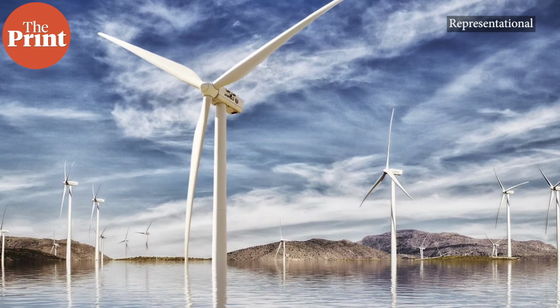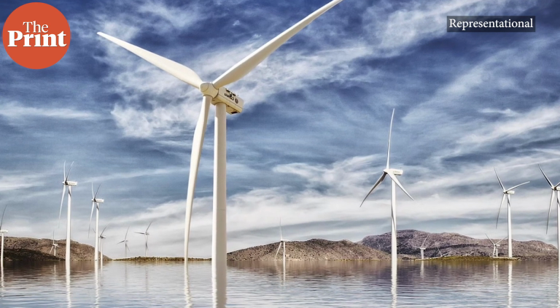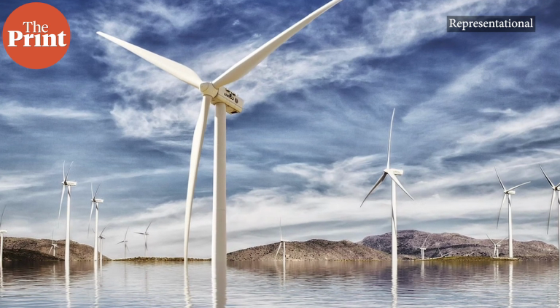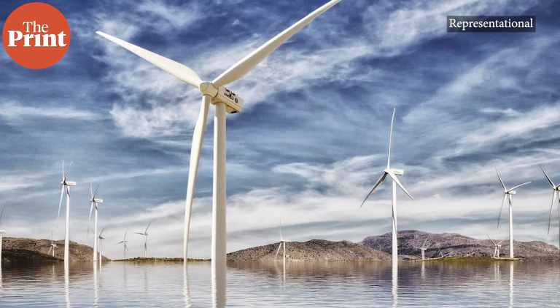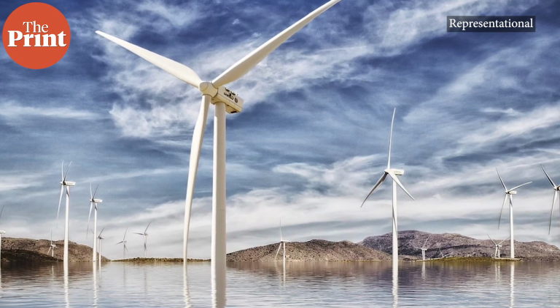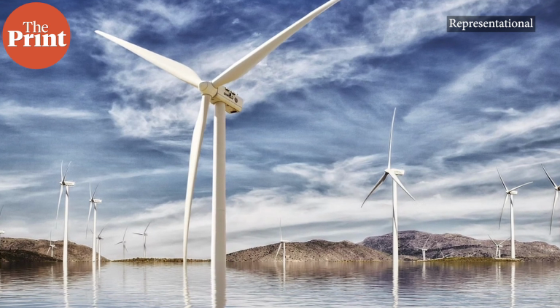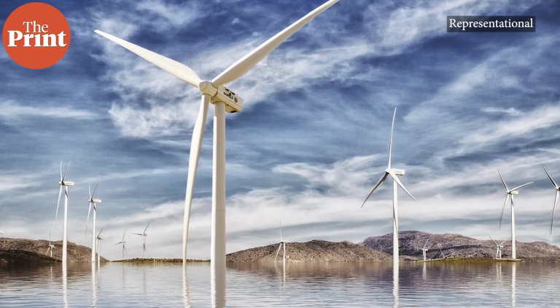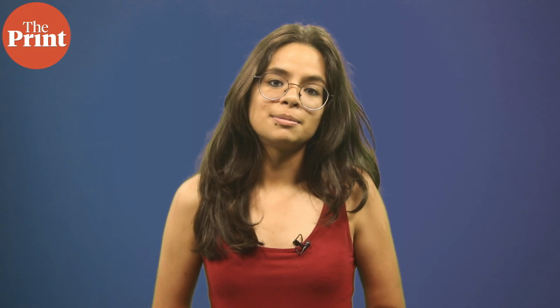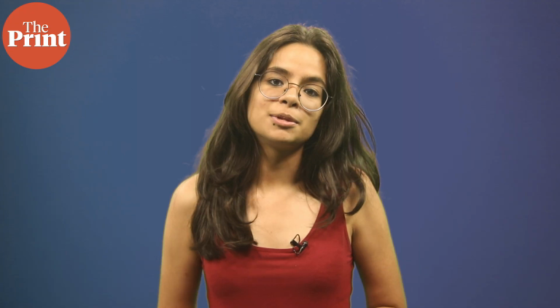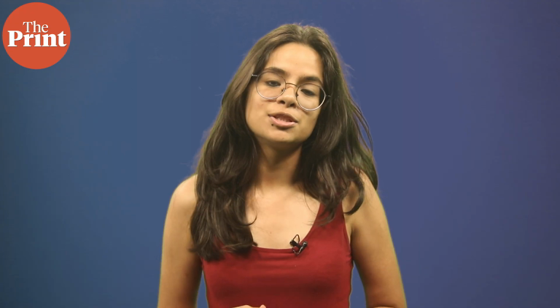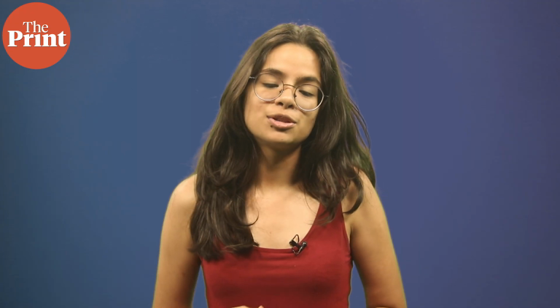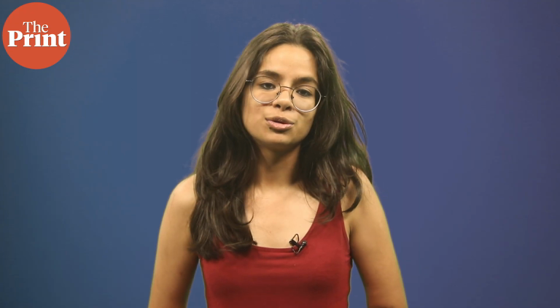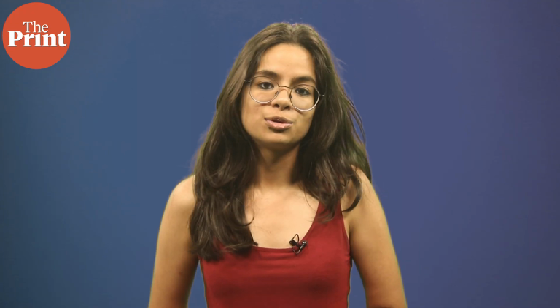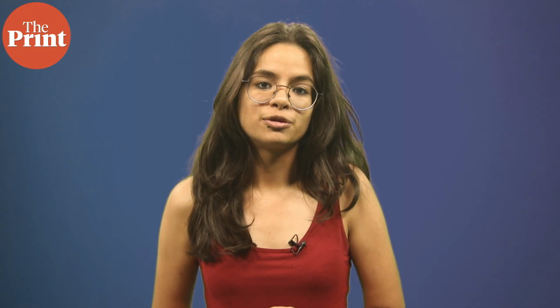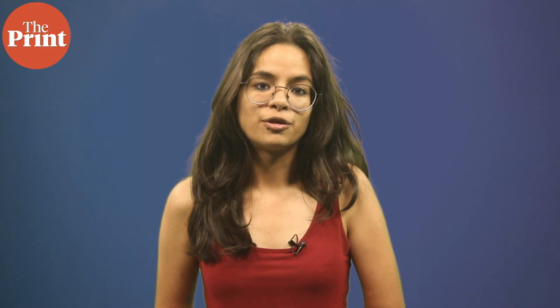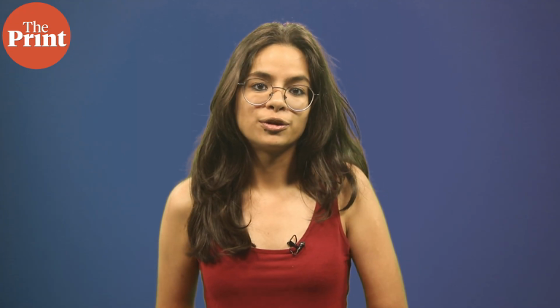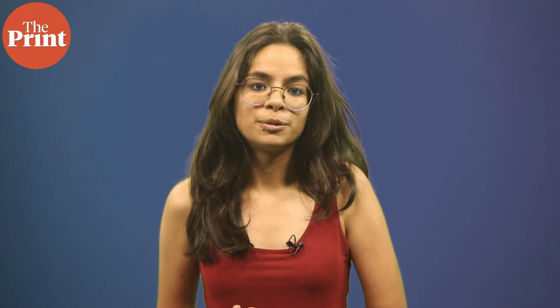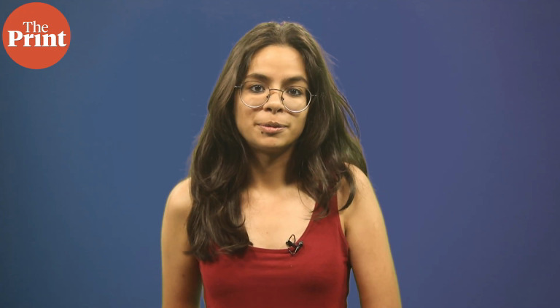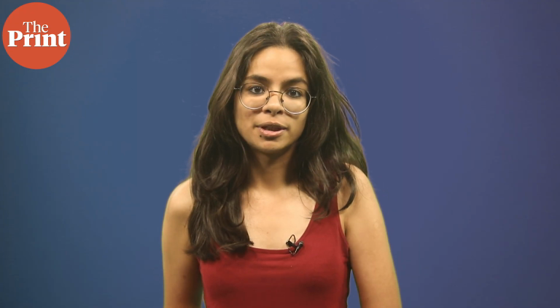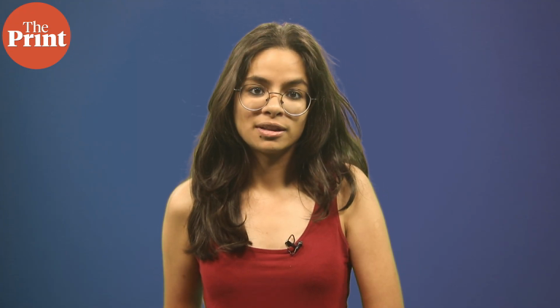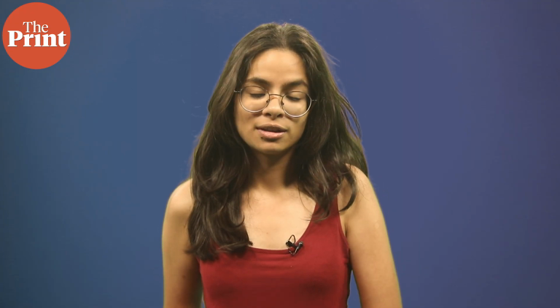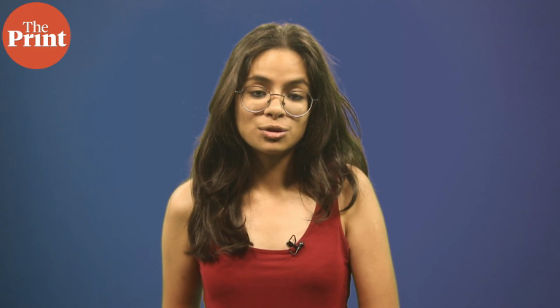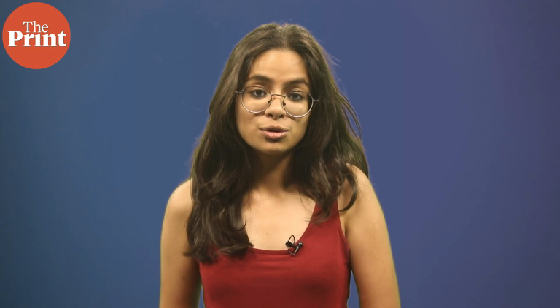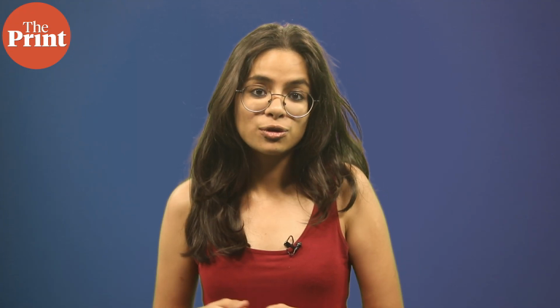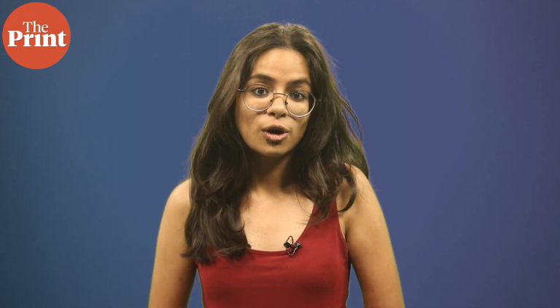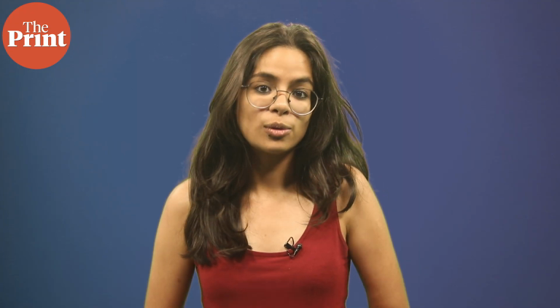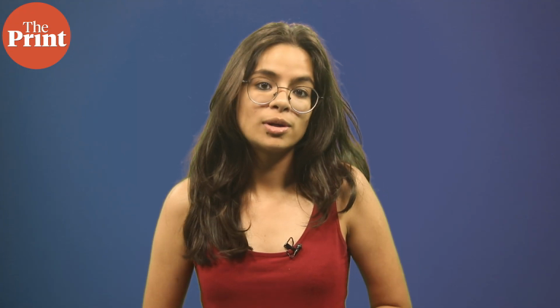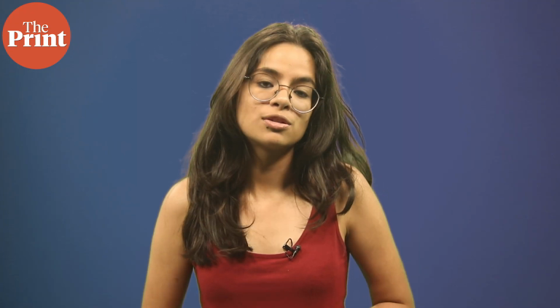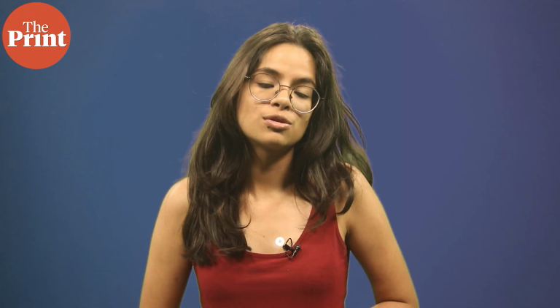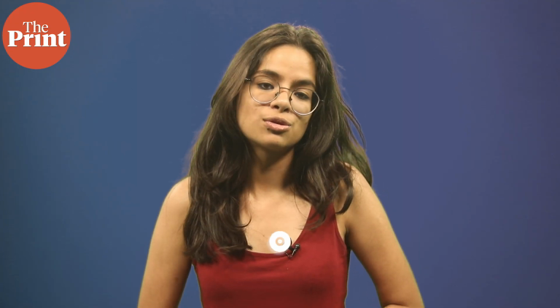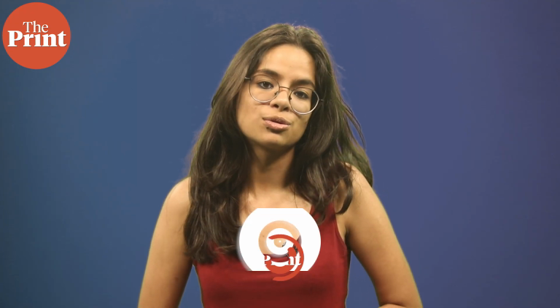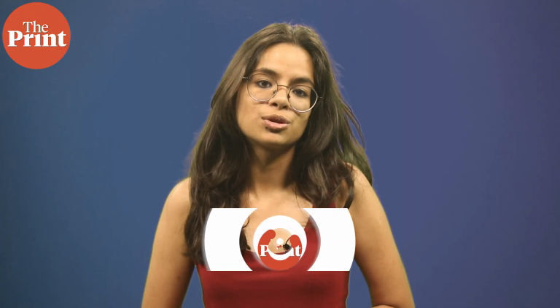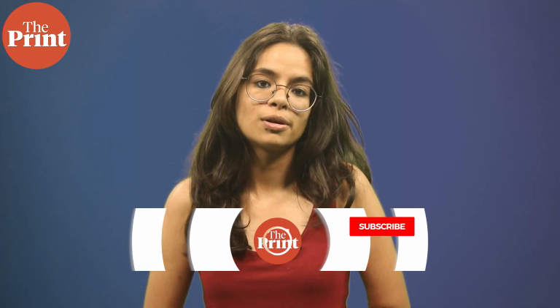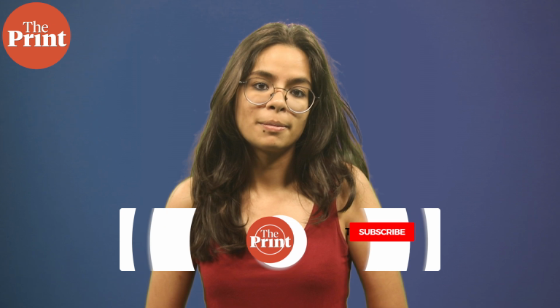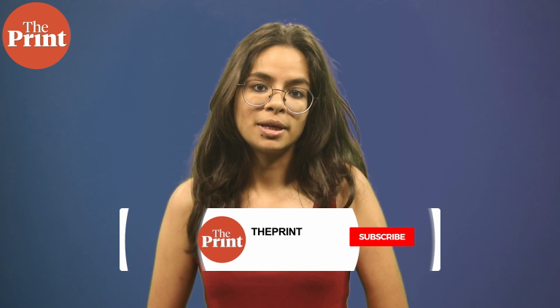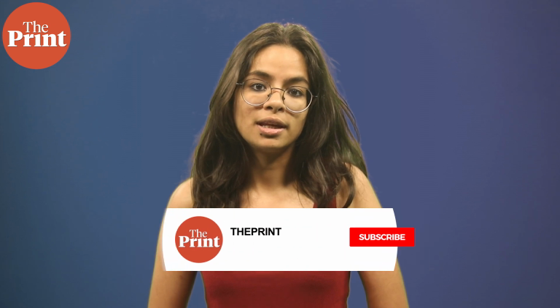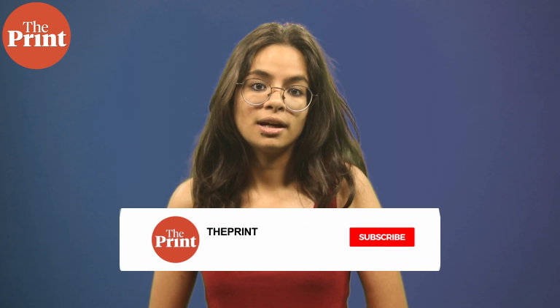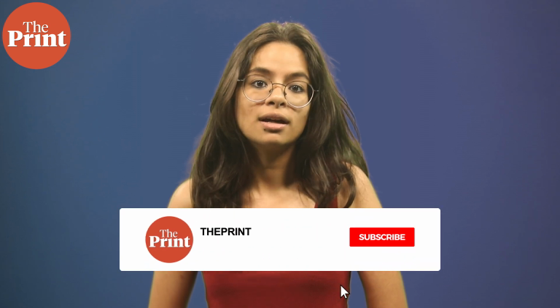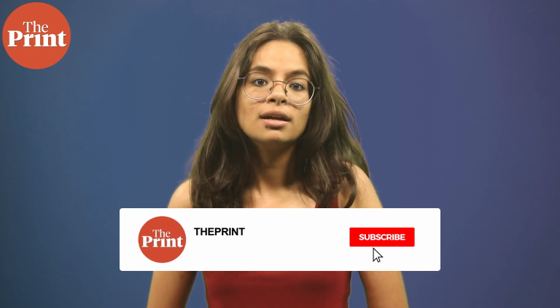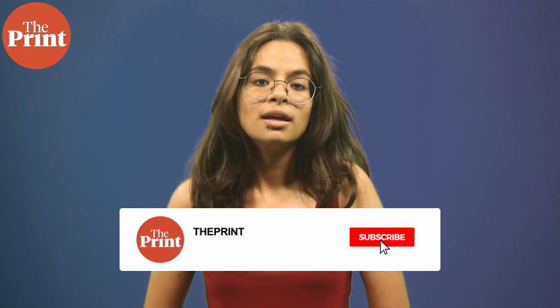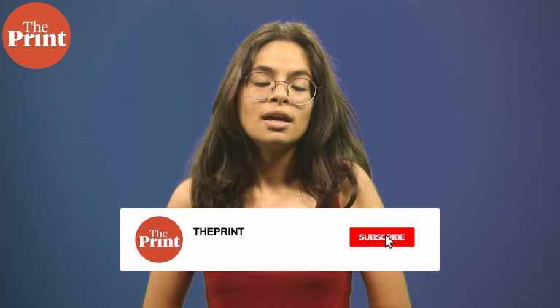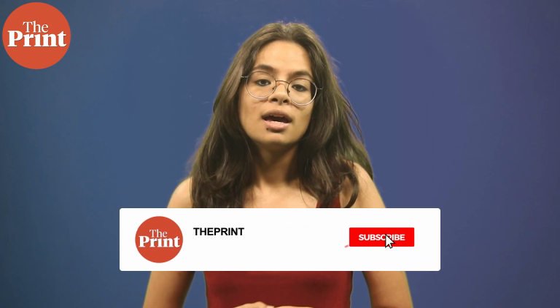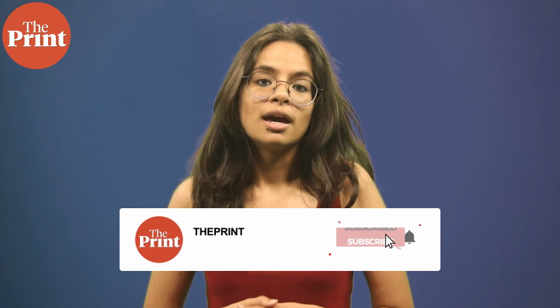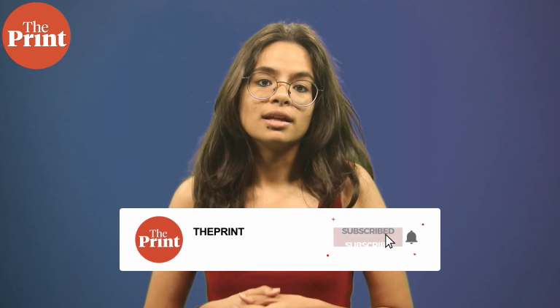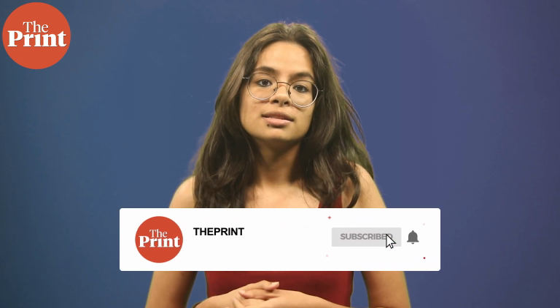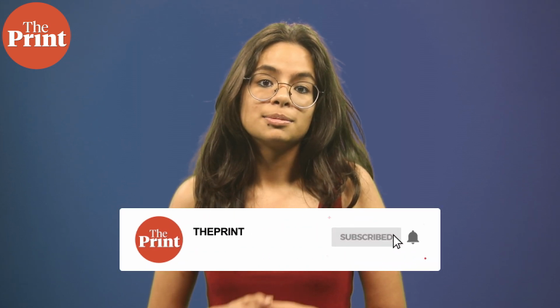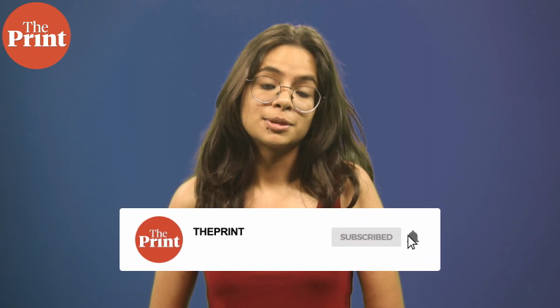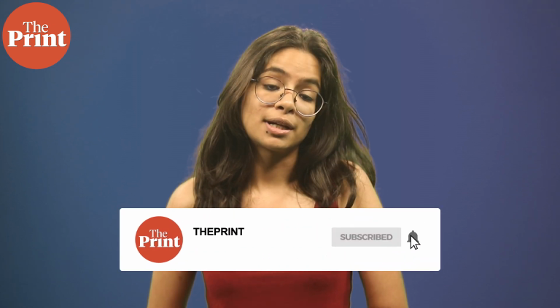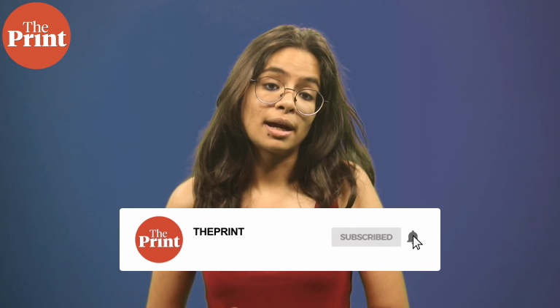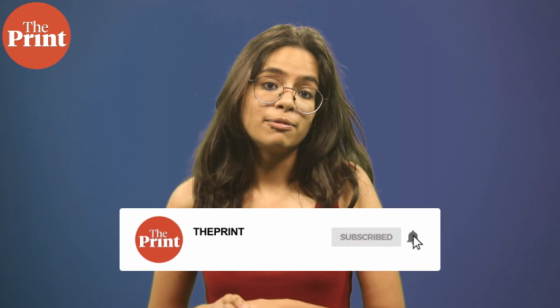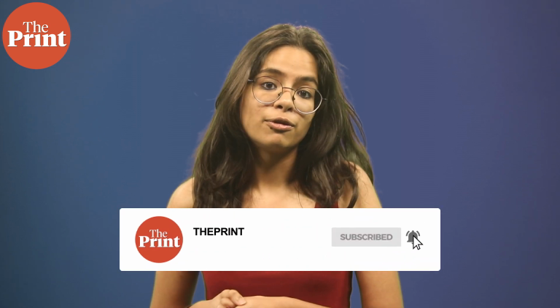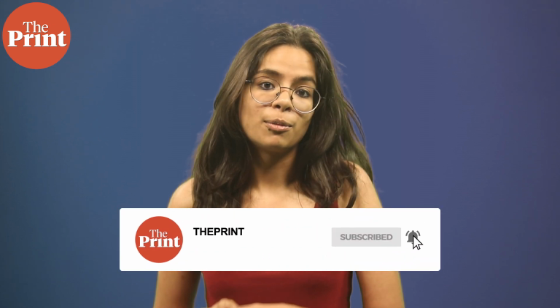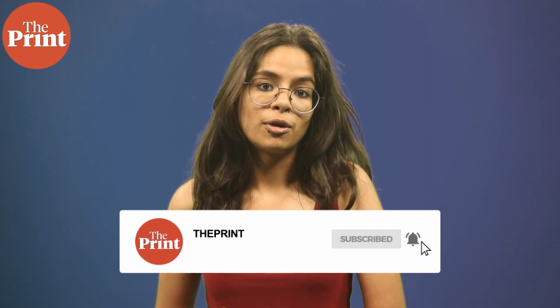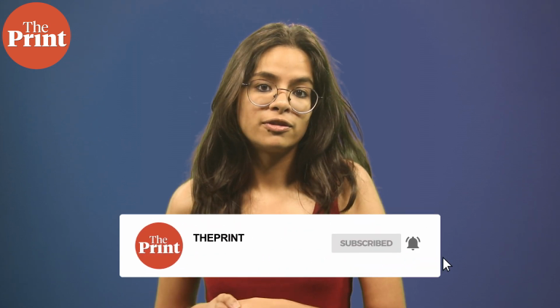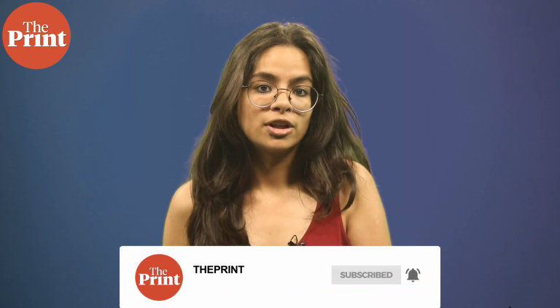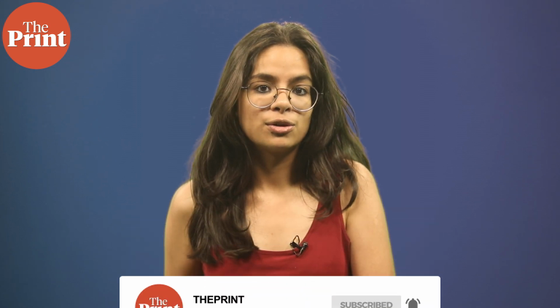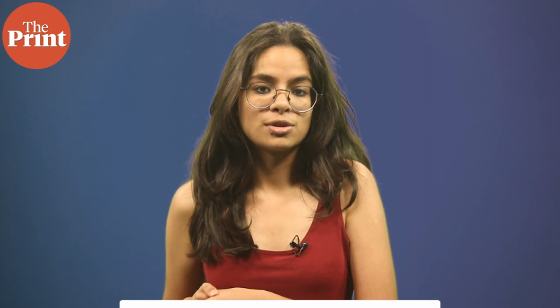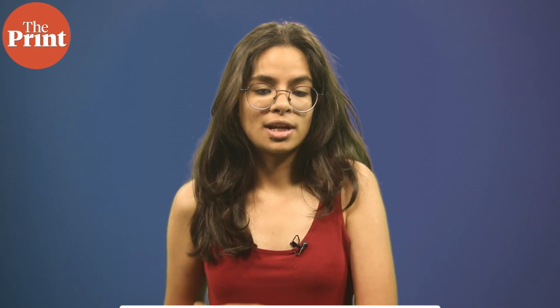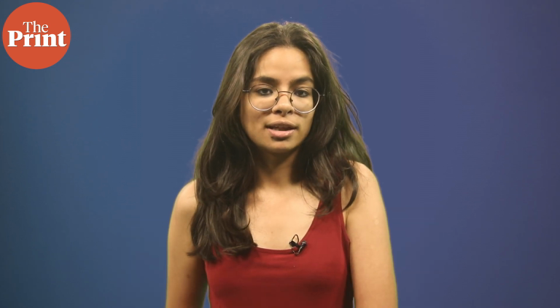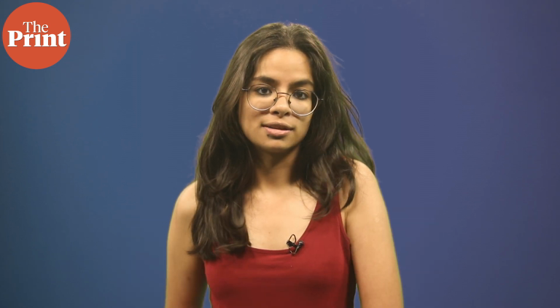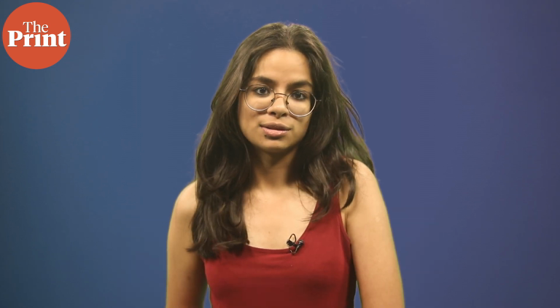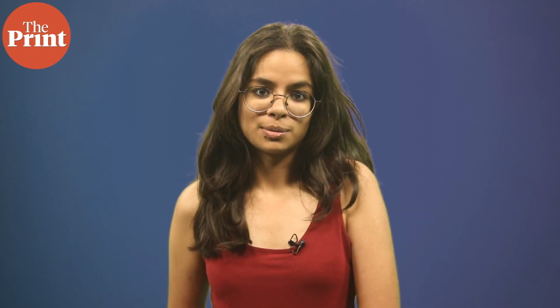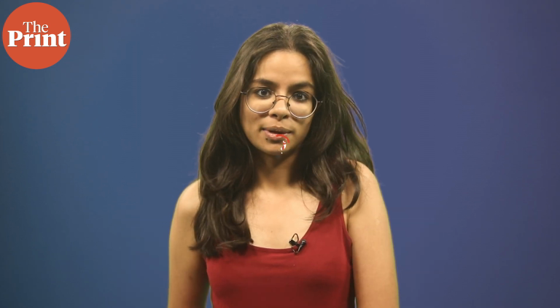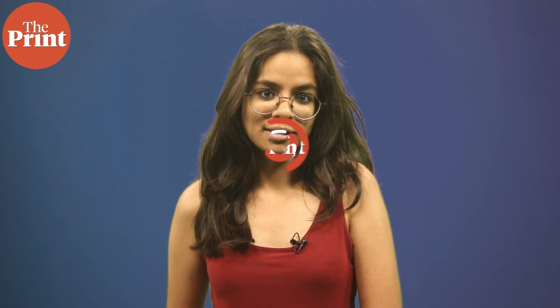This is Simran Sirur for The Print. Do follow us on social media and subscribe for more videos like this one.